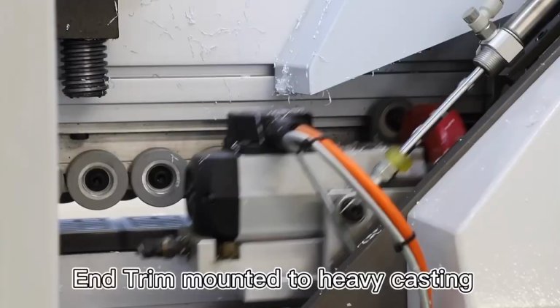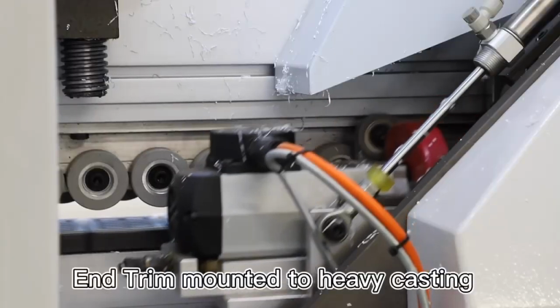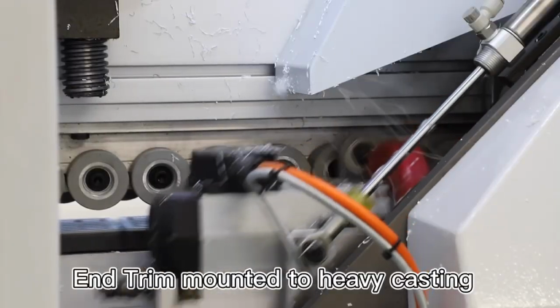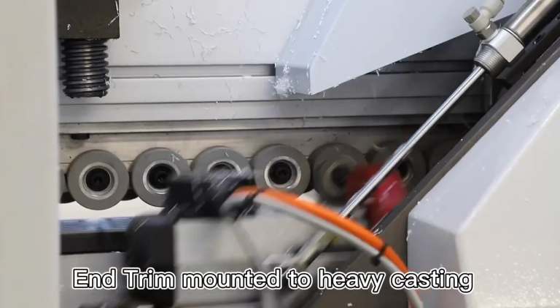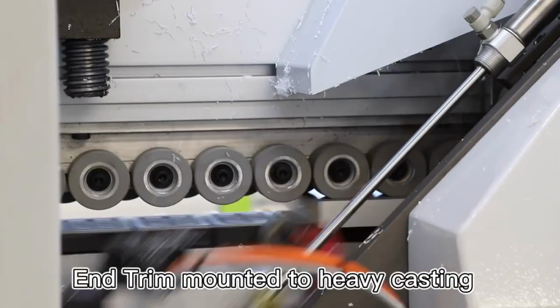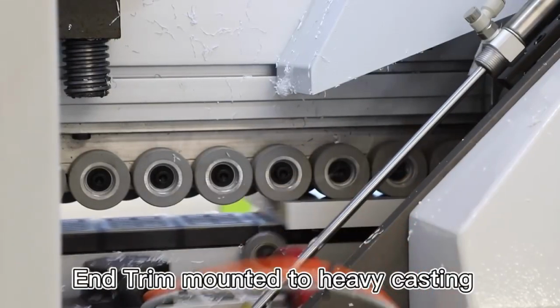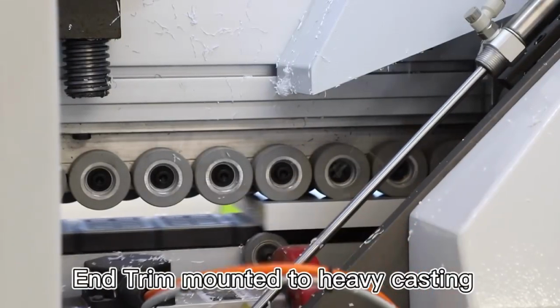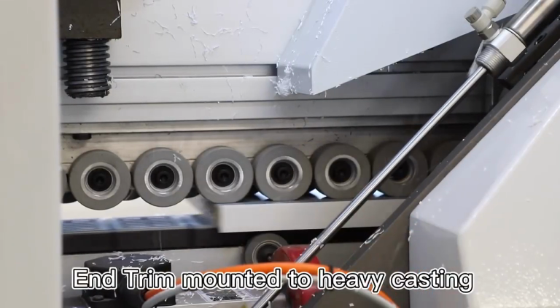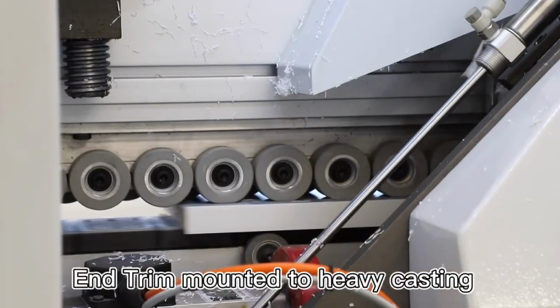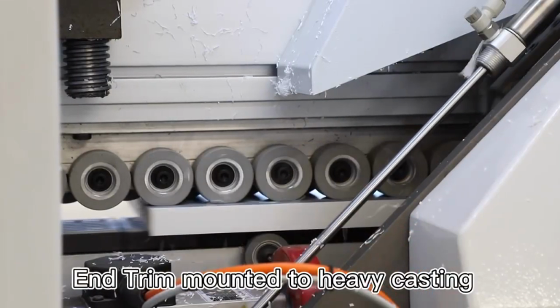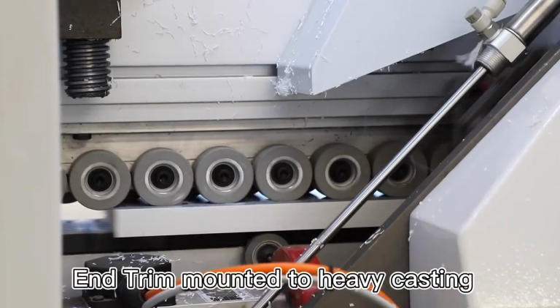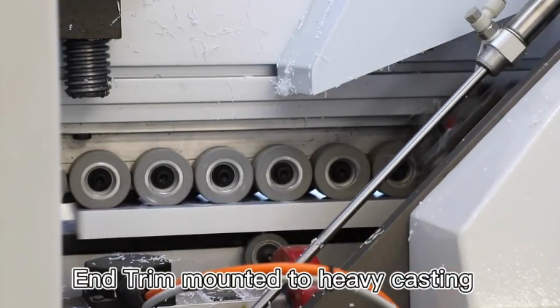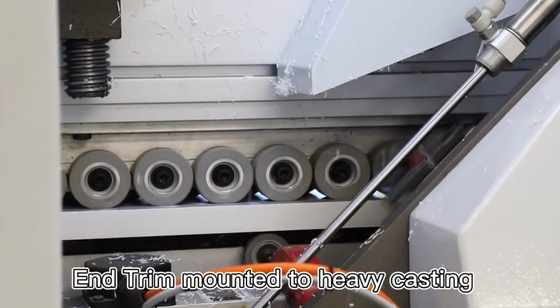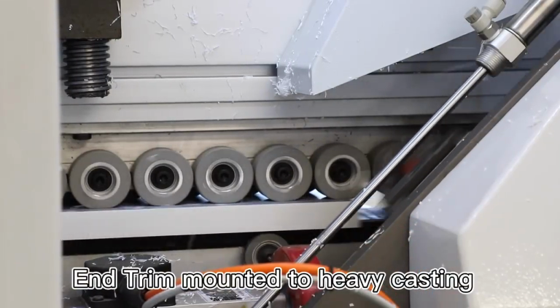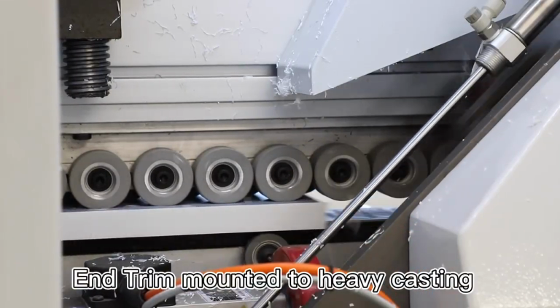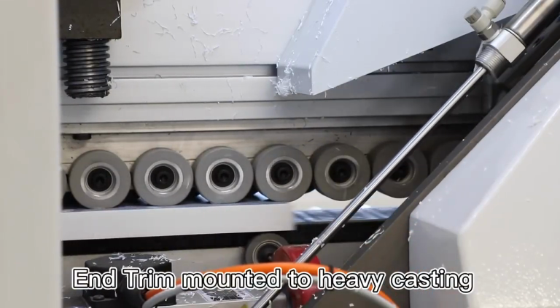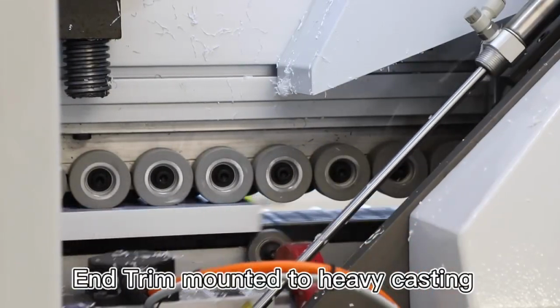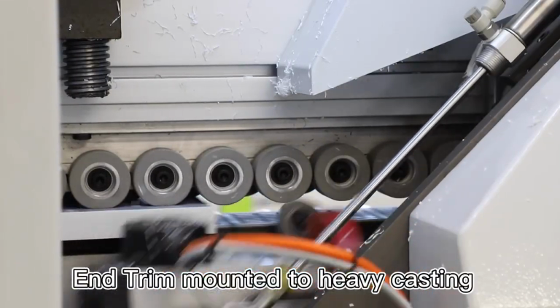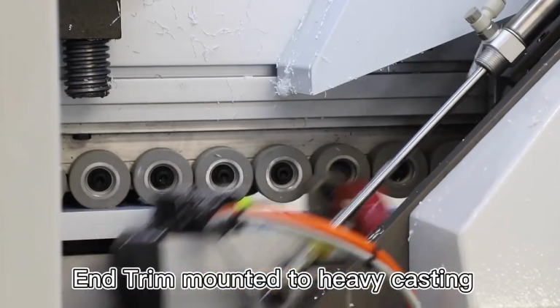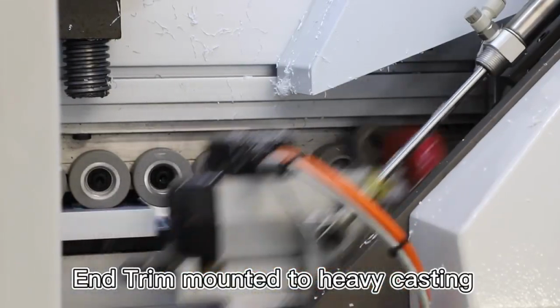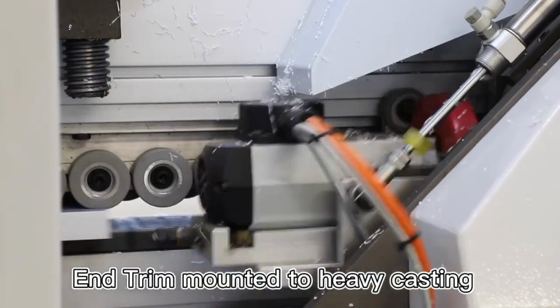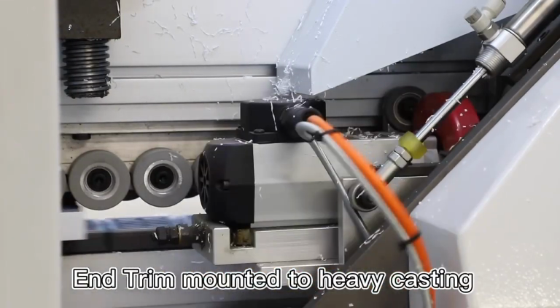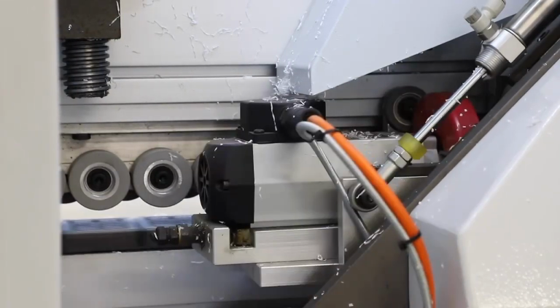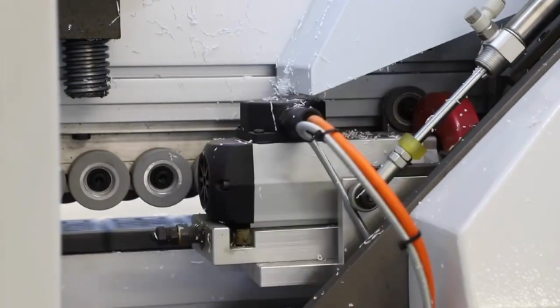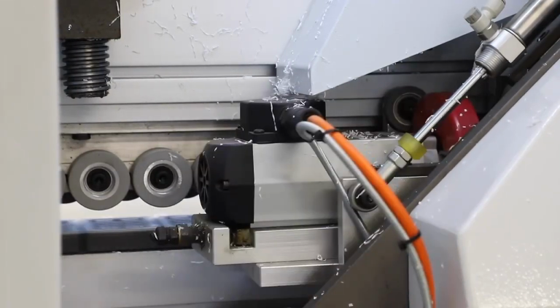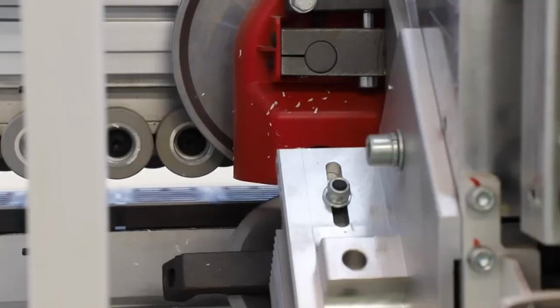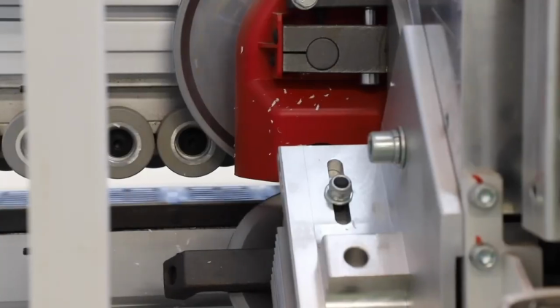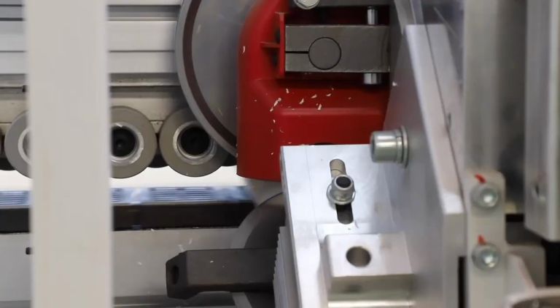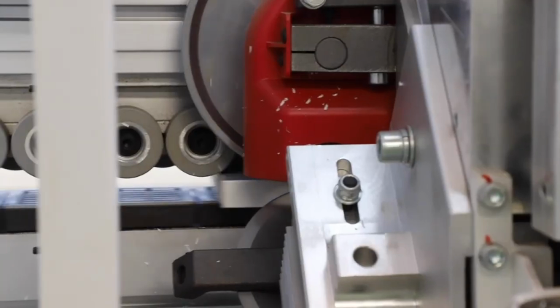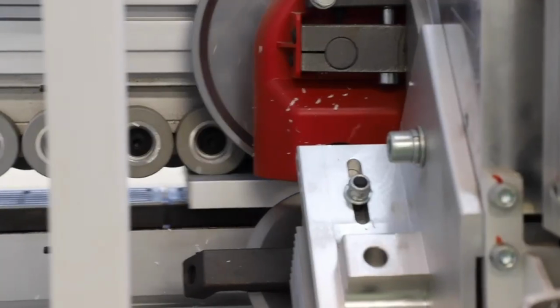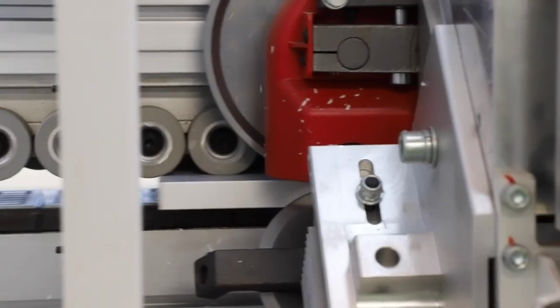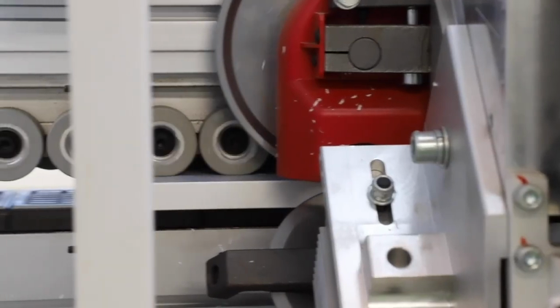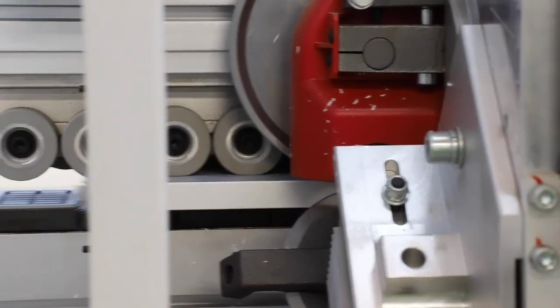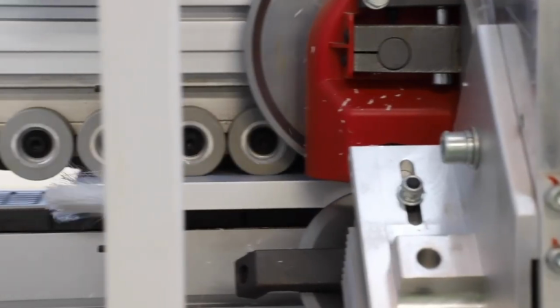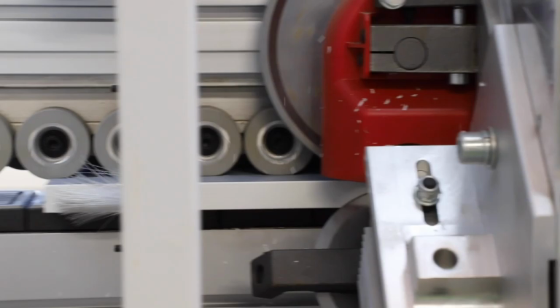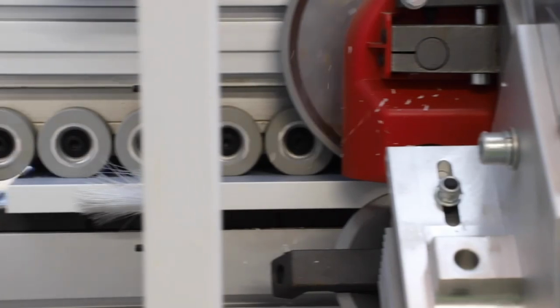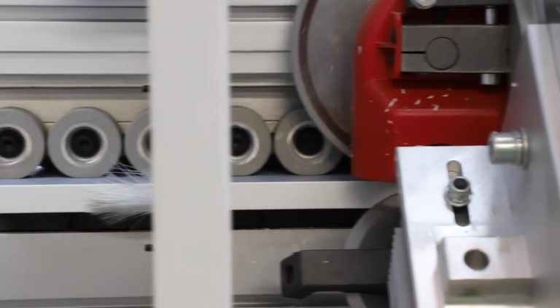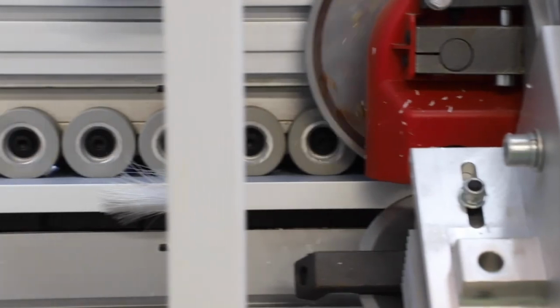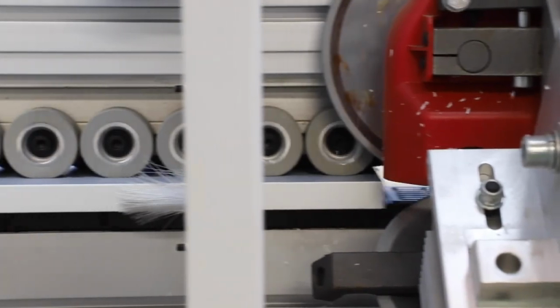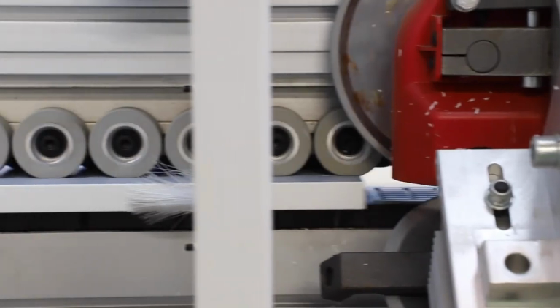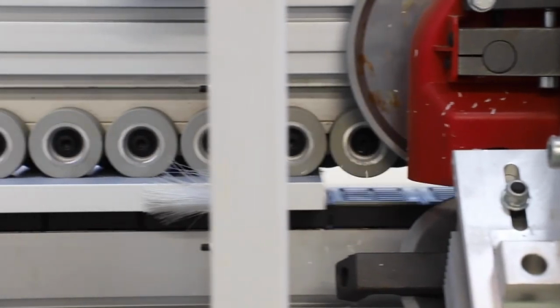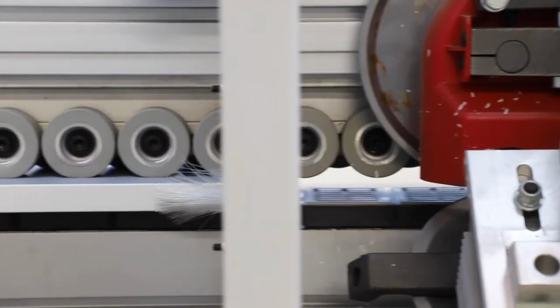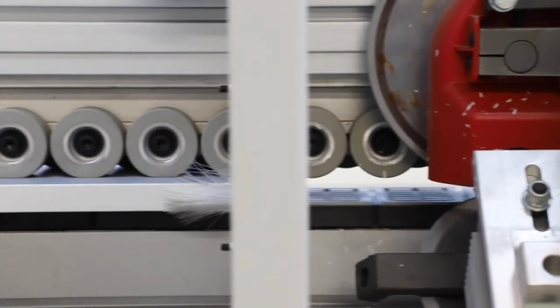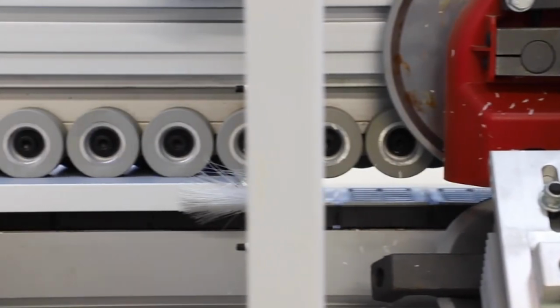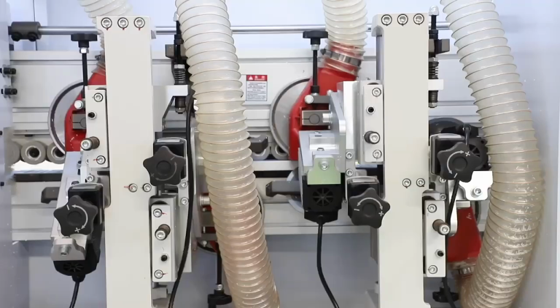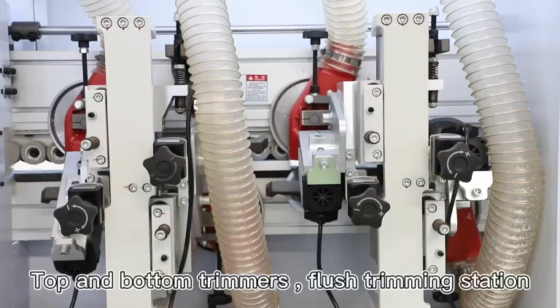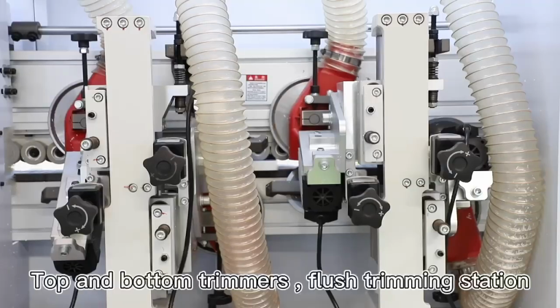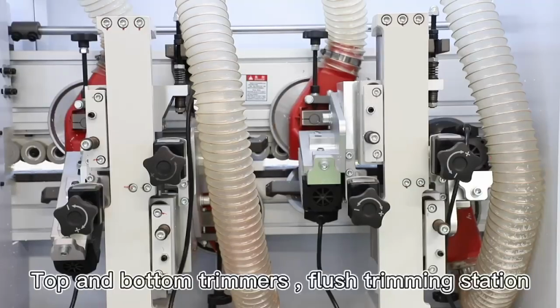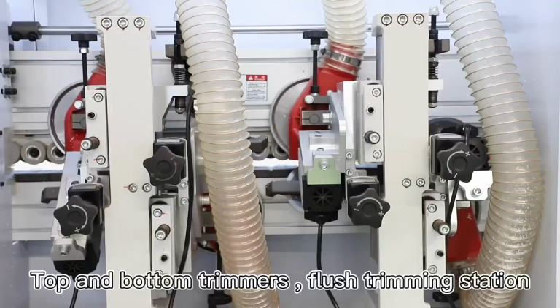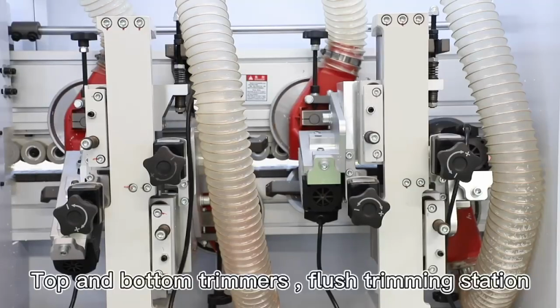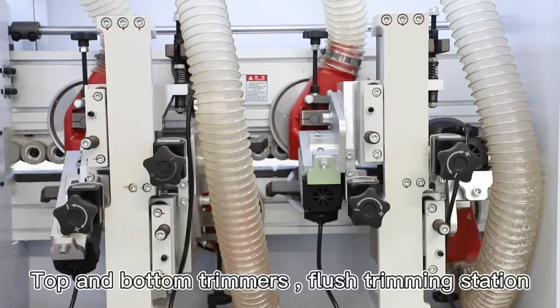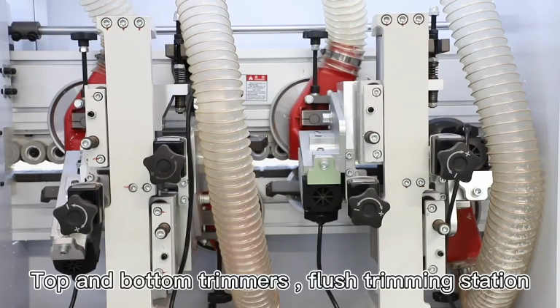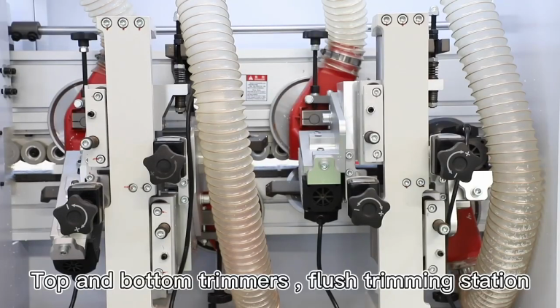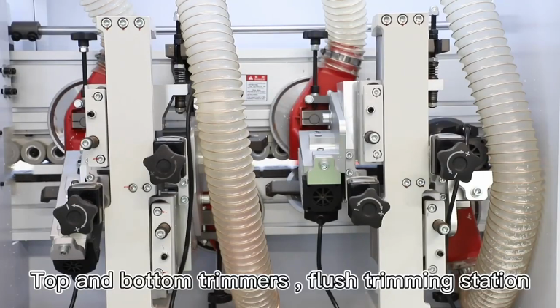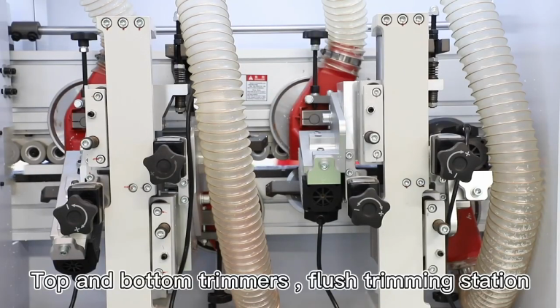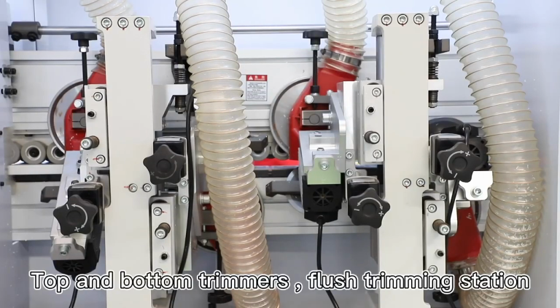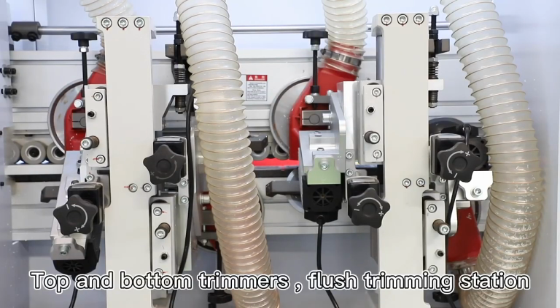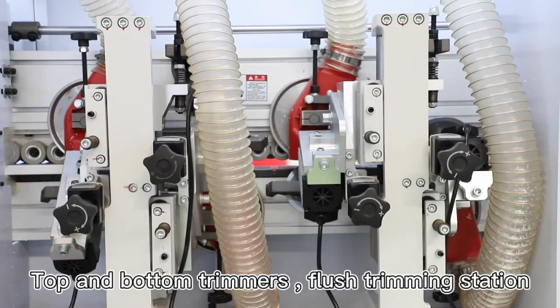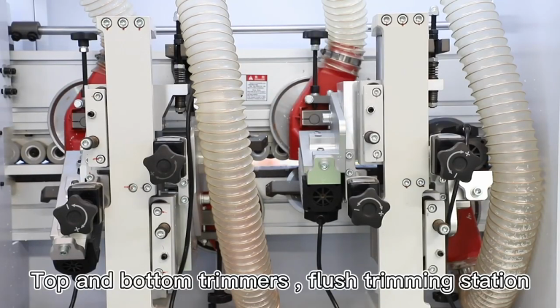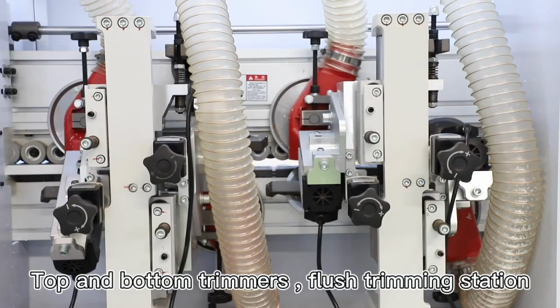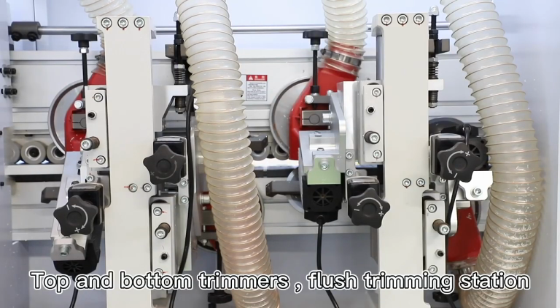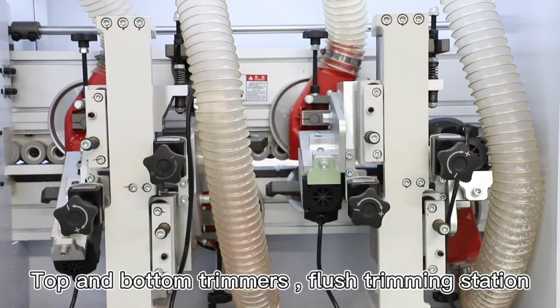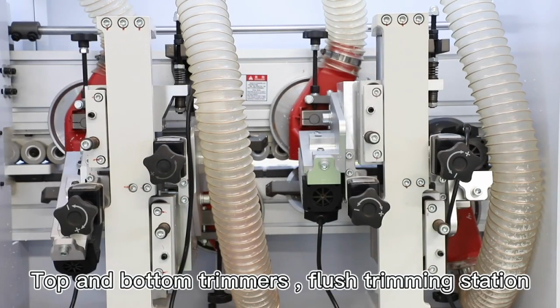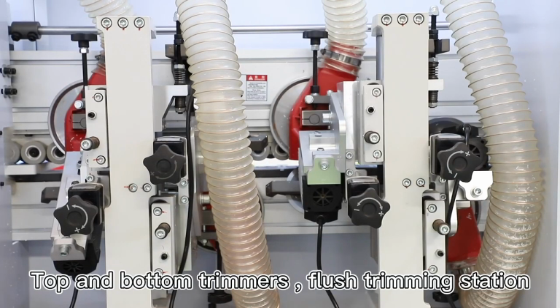Trim mounted to heavy casting. Top and bottom trimmers. Flush trimming station.